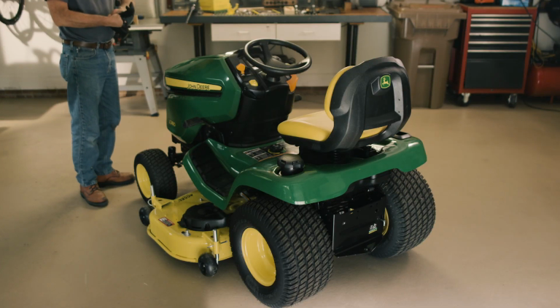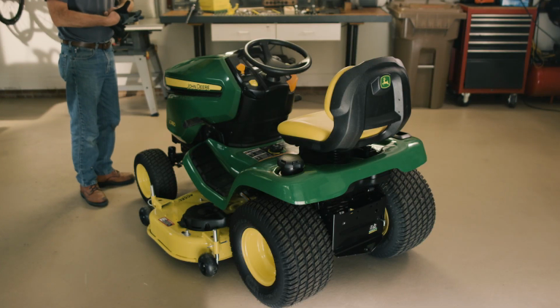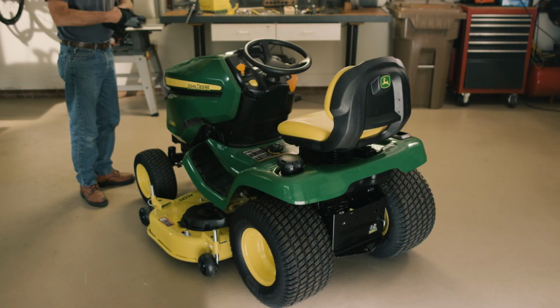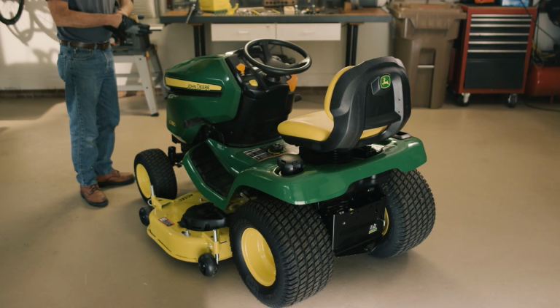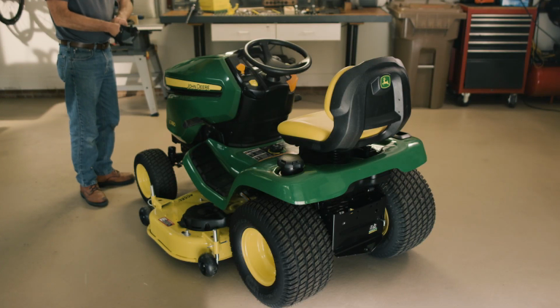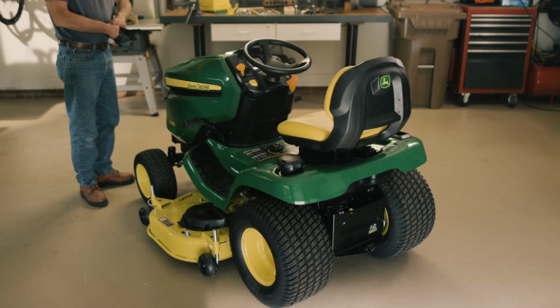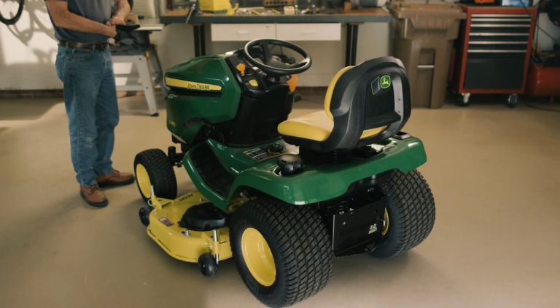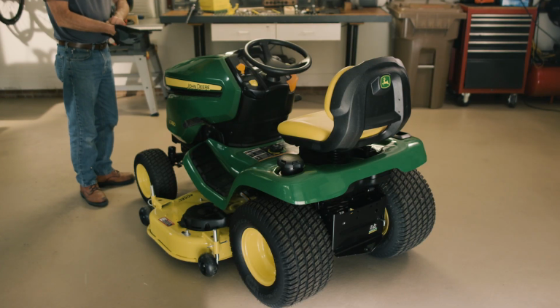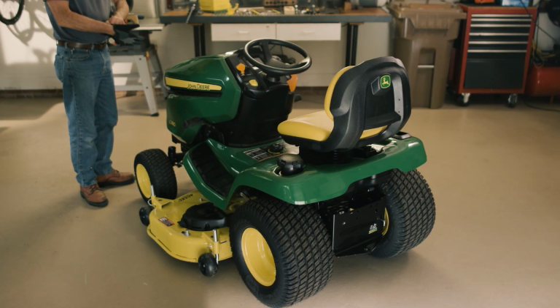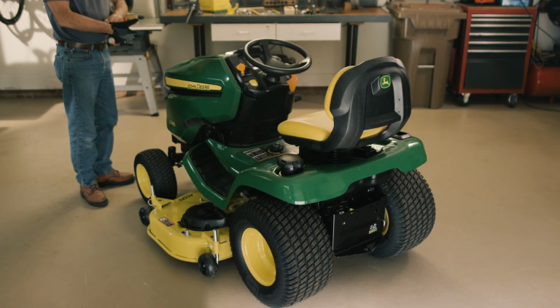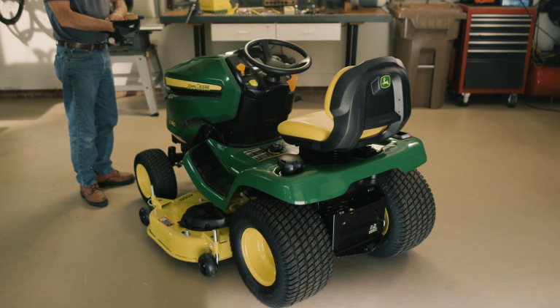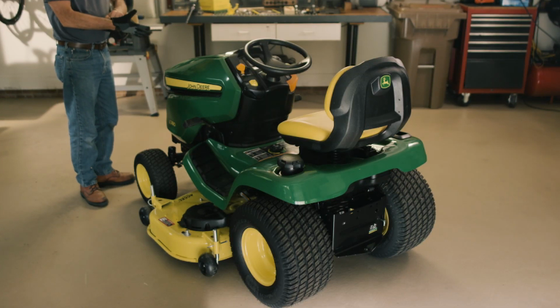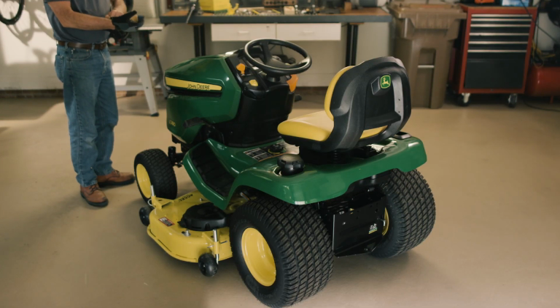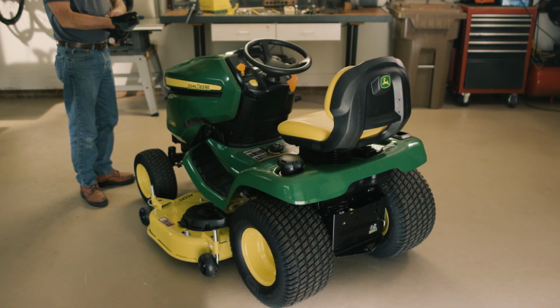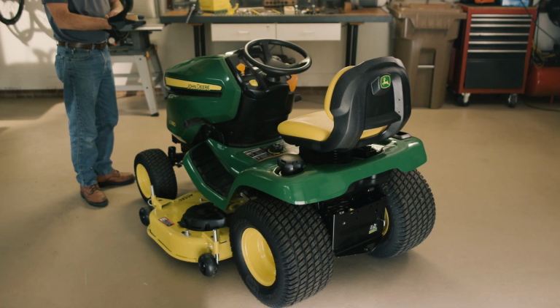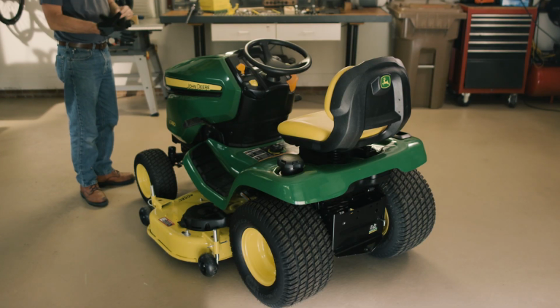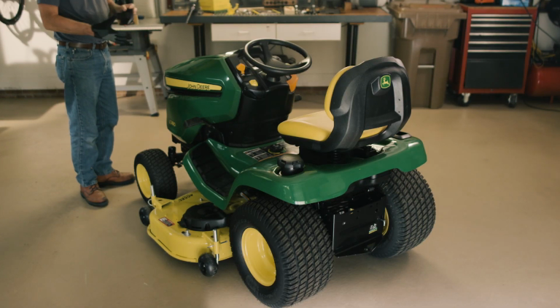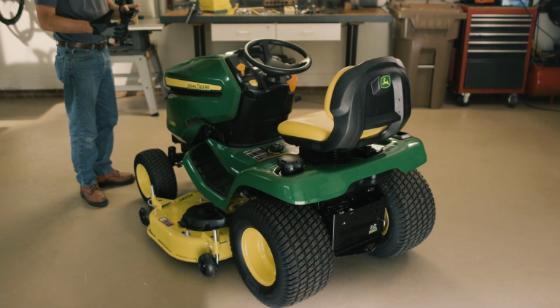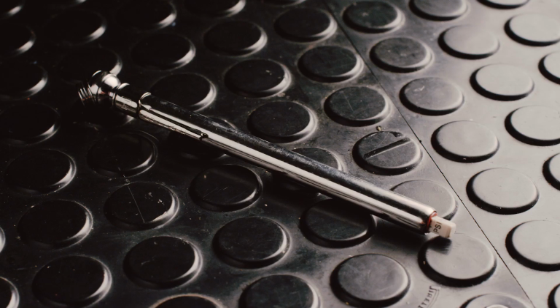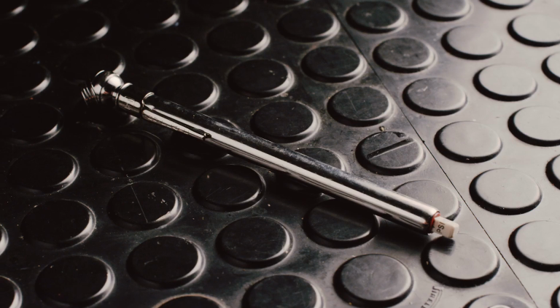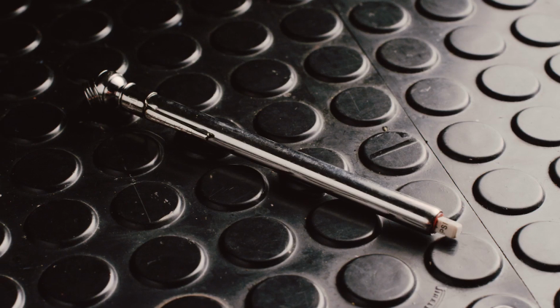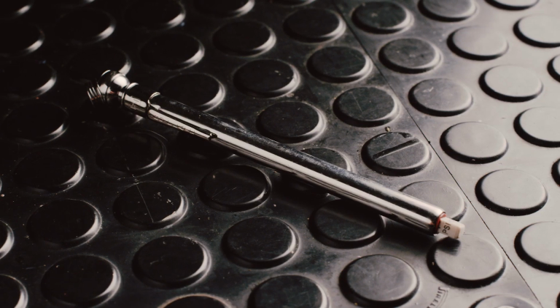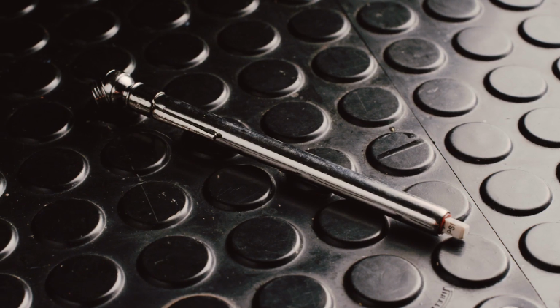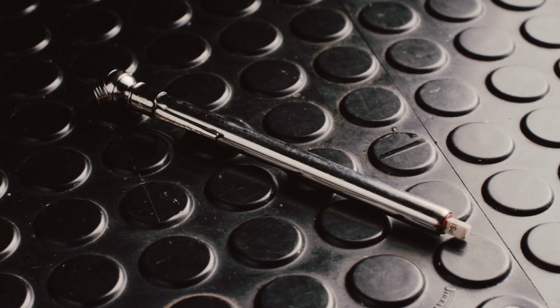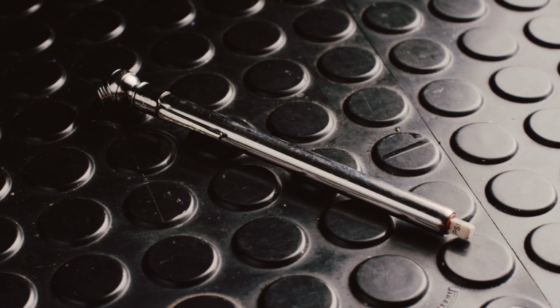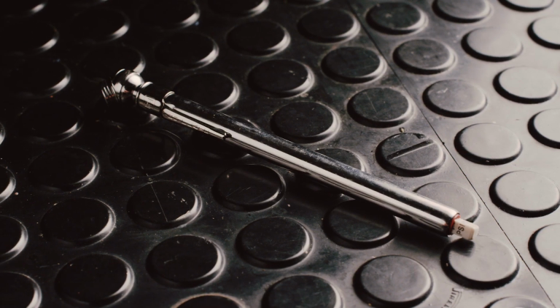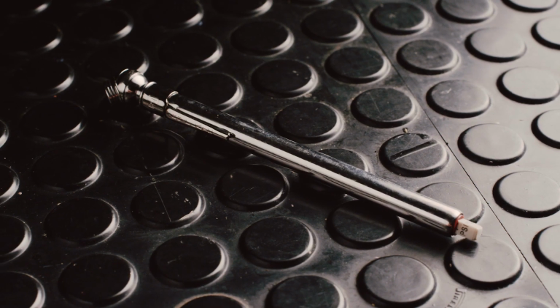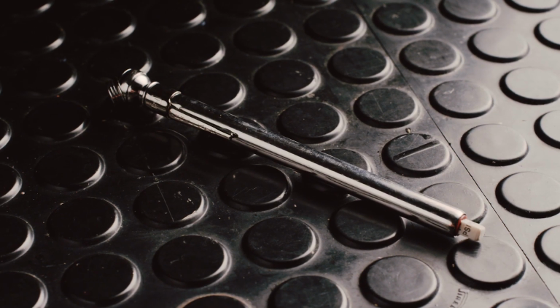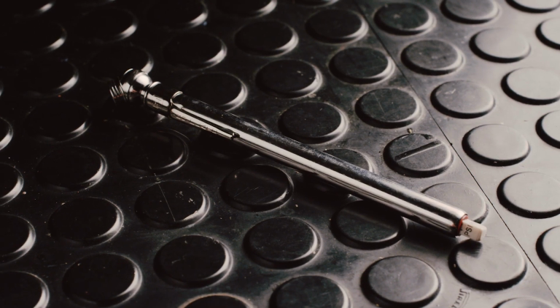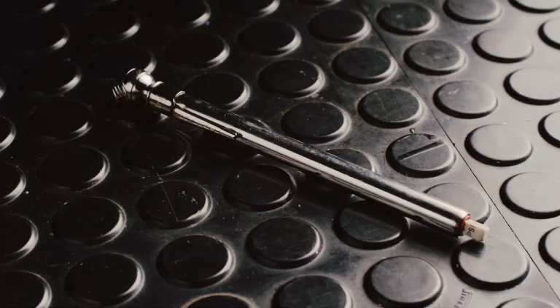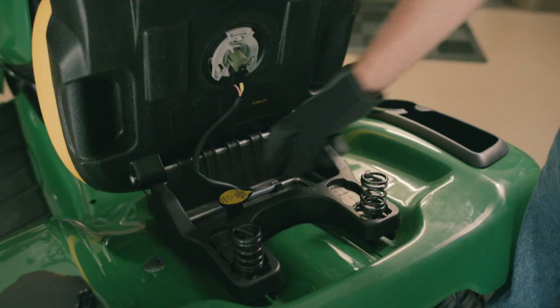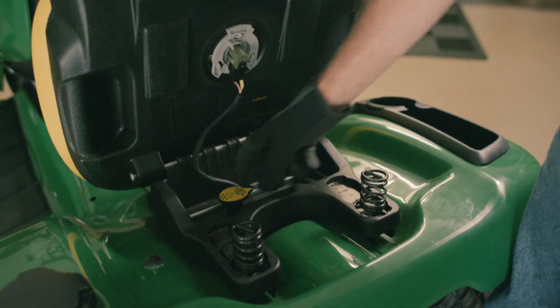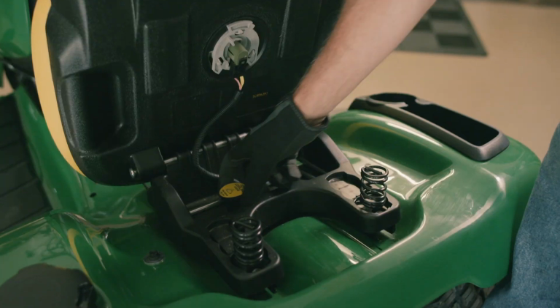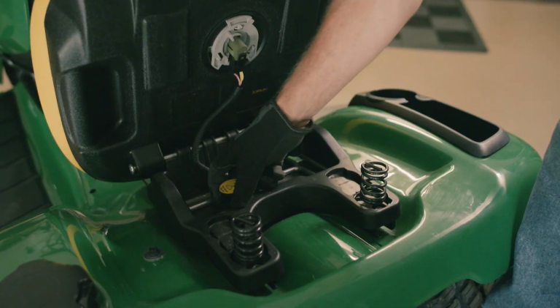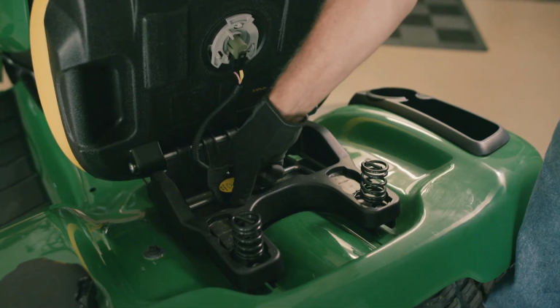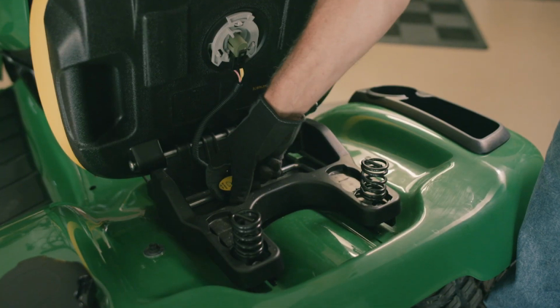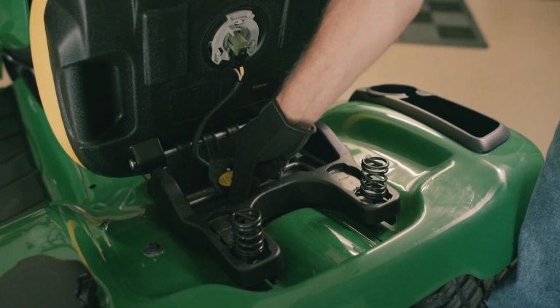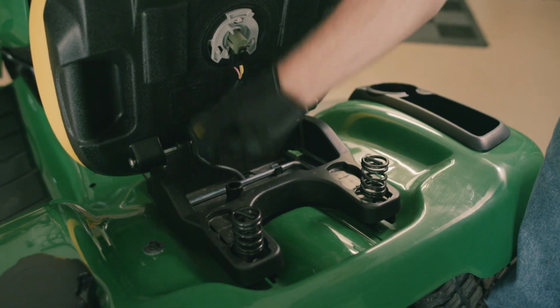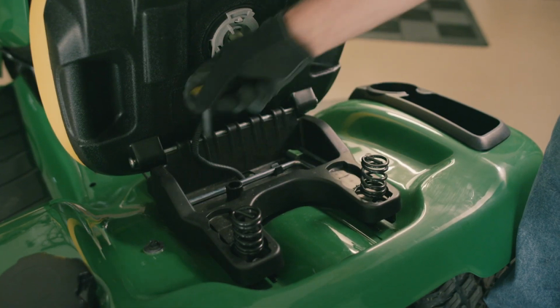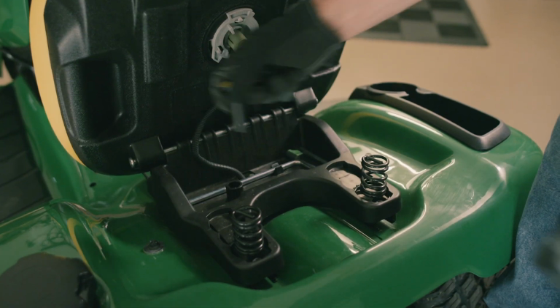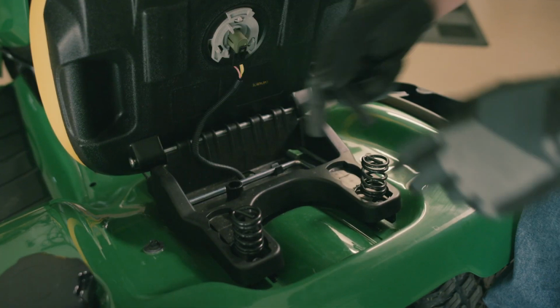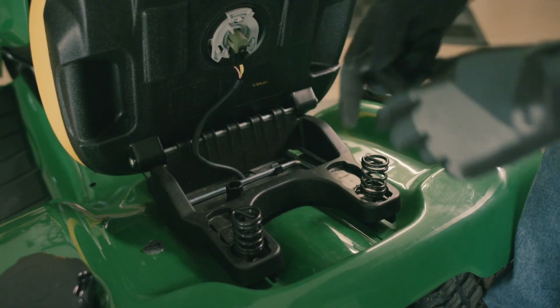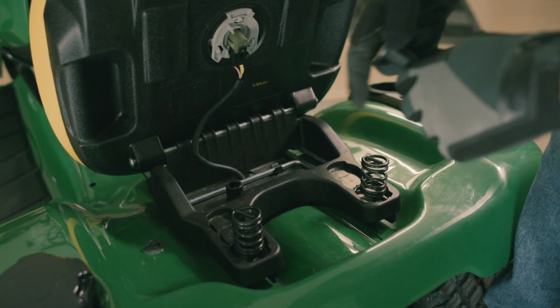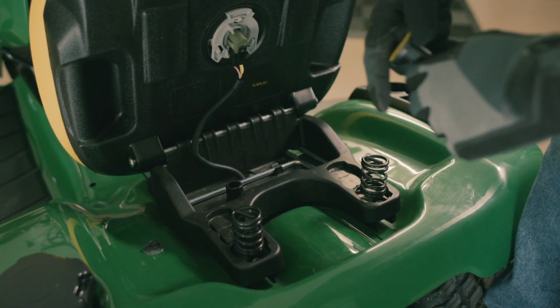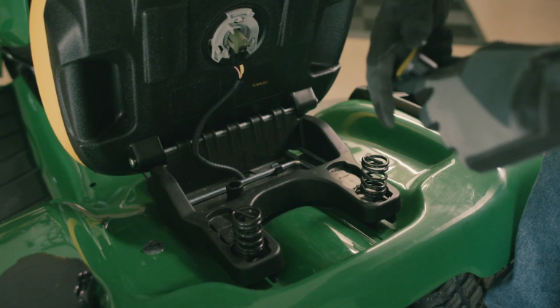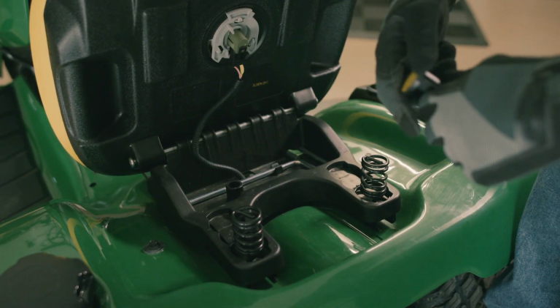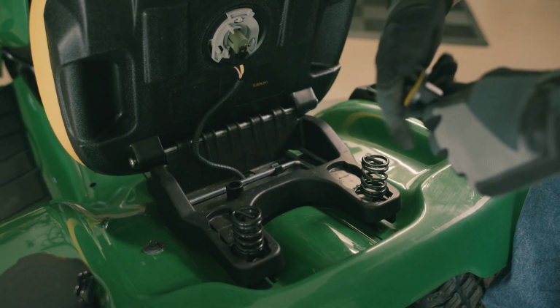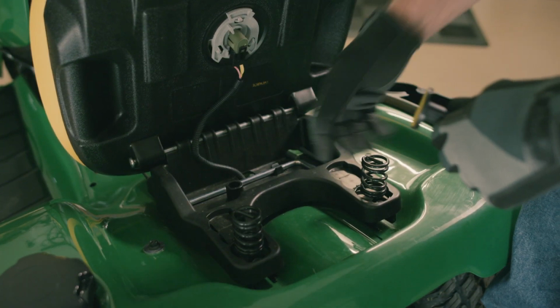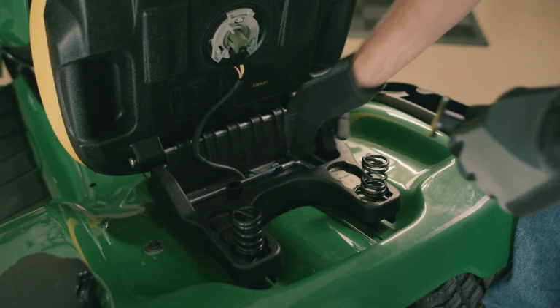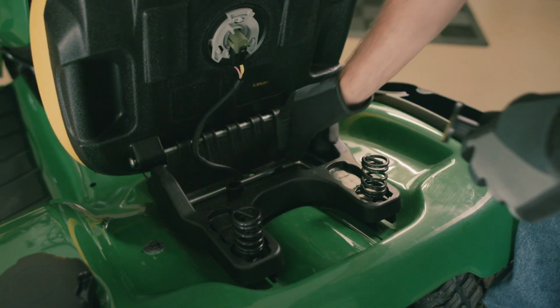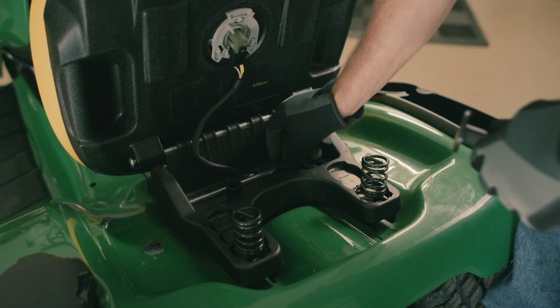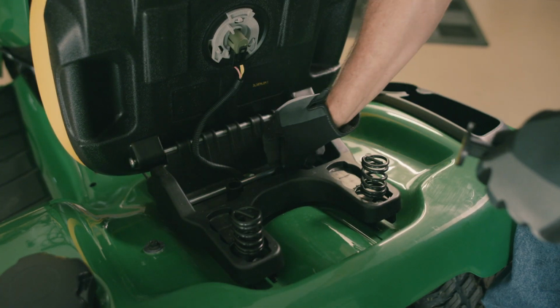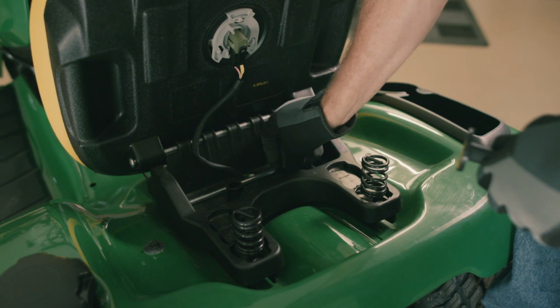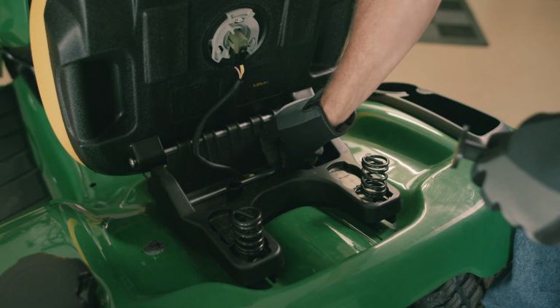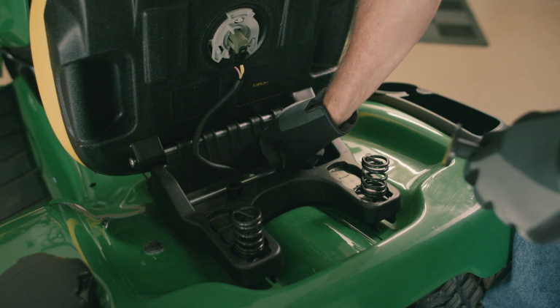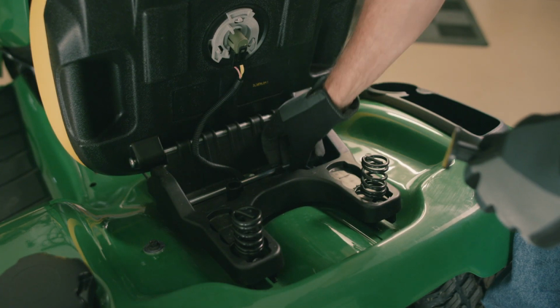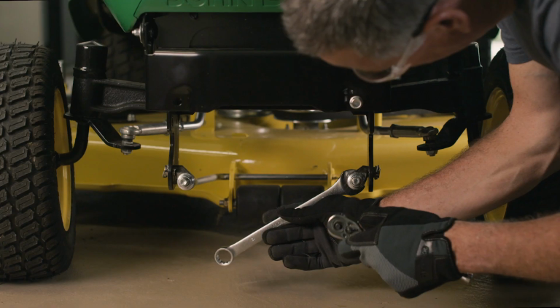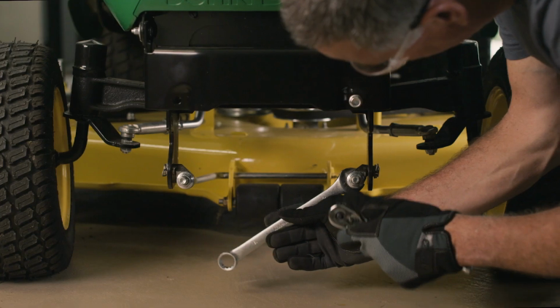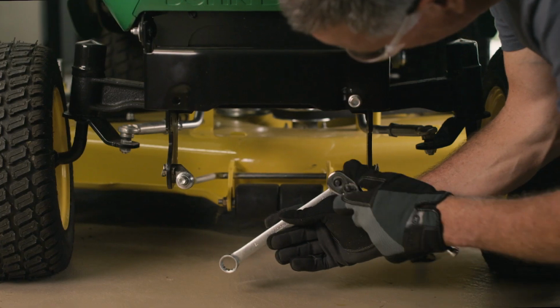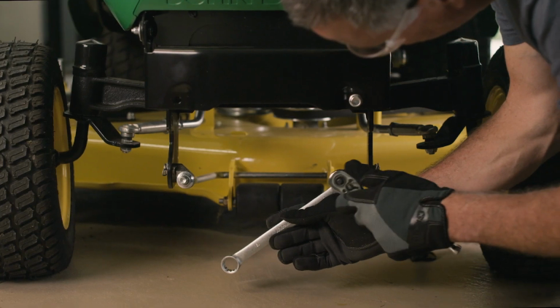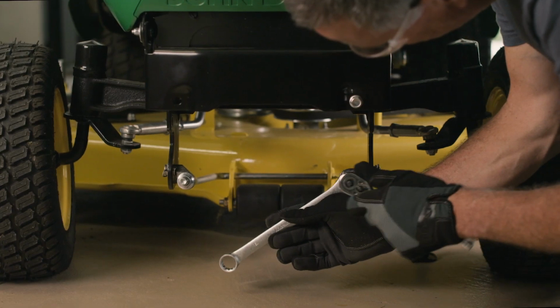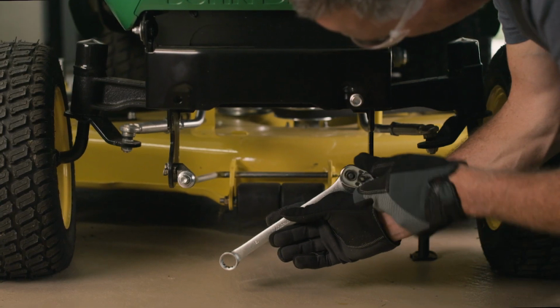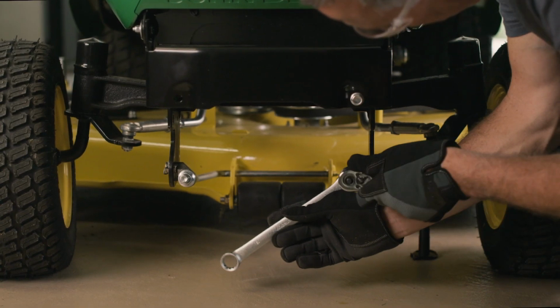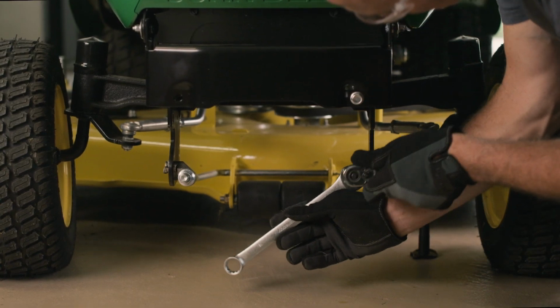To do this job, you'll need a tire air pressure gauge, the mower gauge, the Xact Adjust Wrench, and an 18mm wrench.